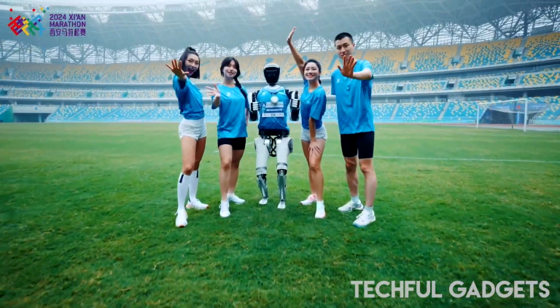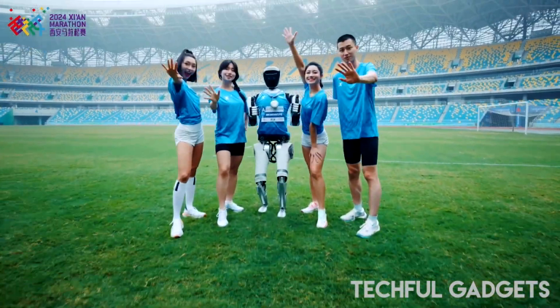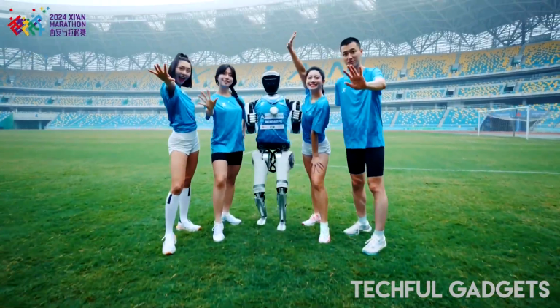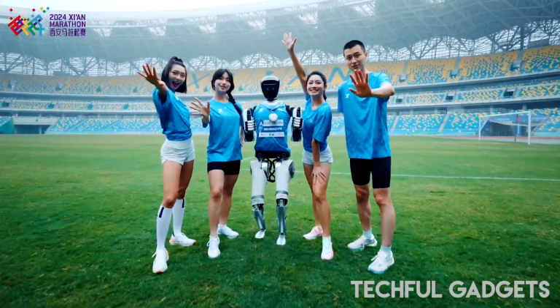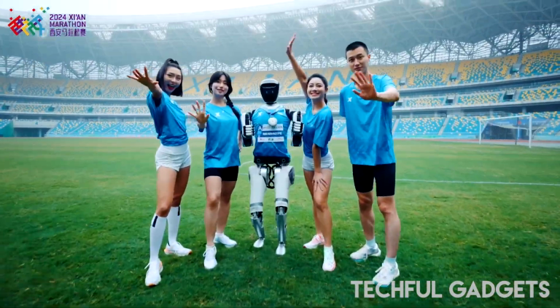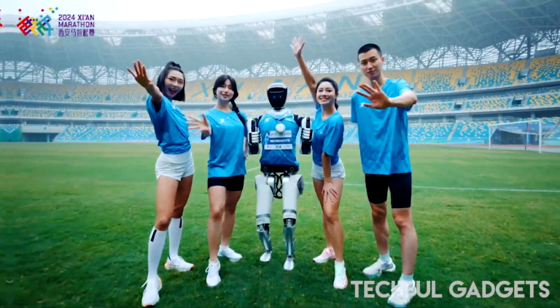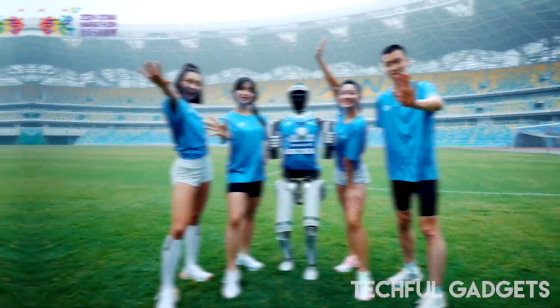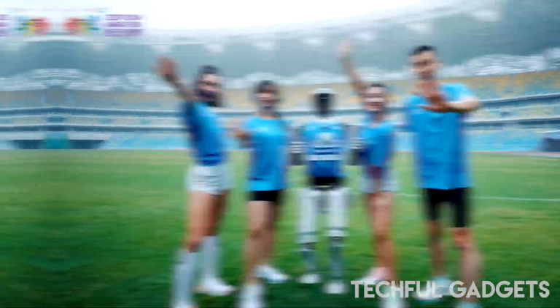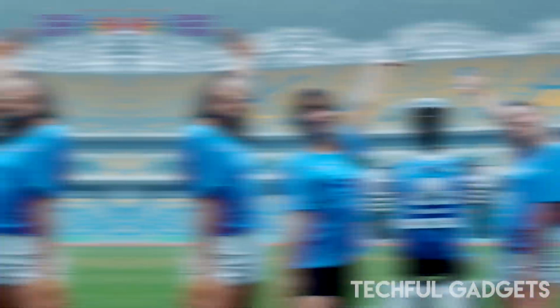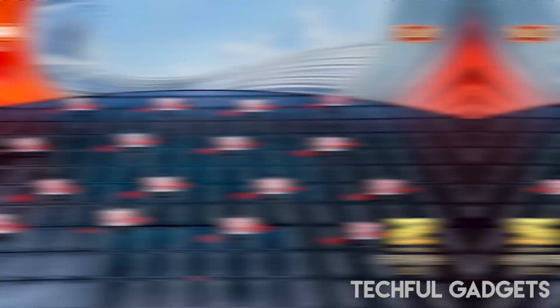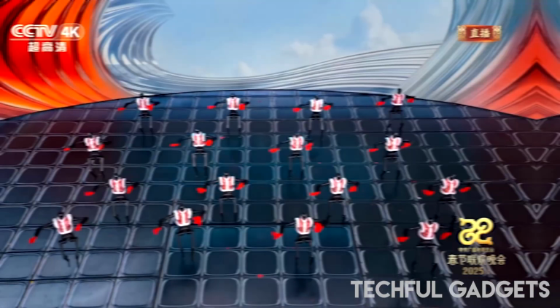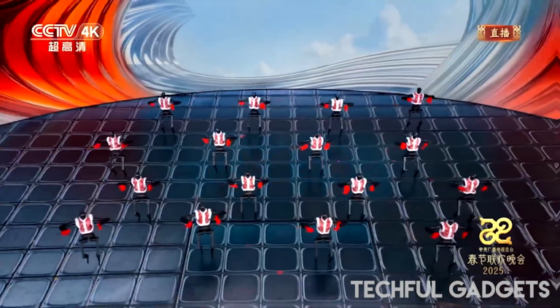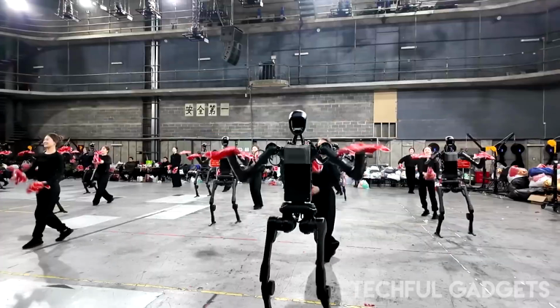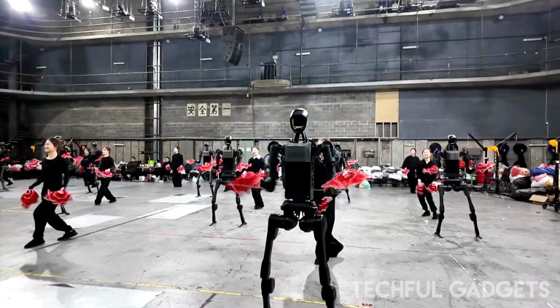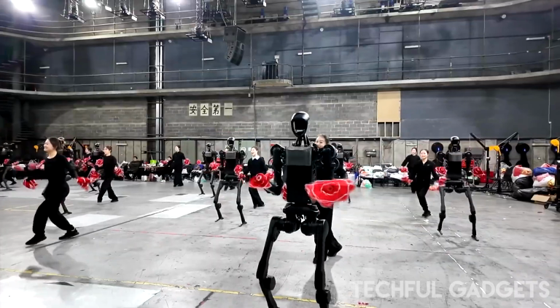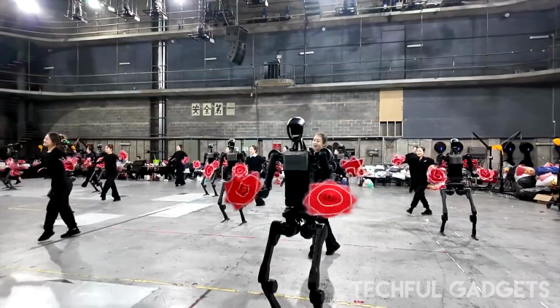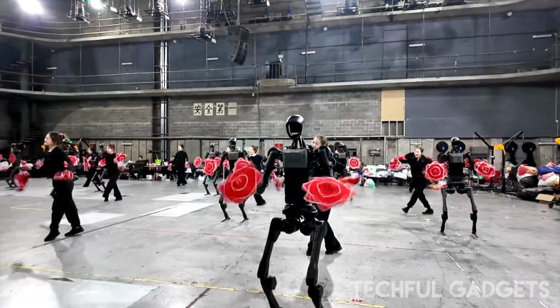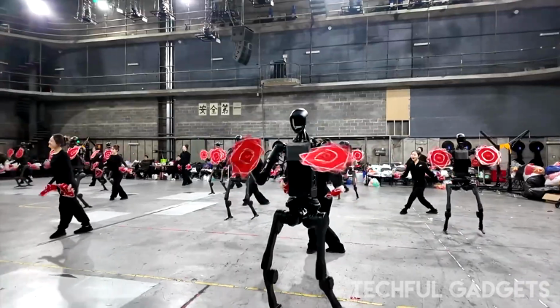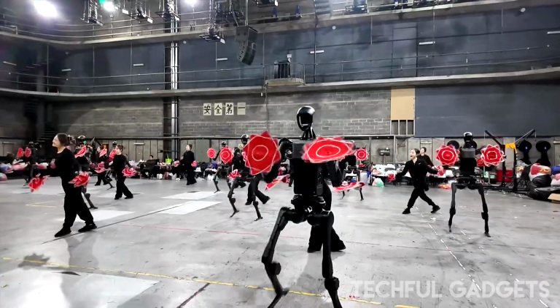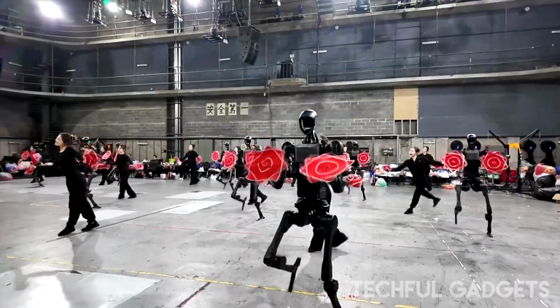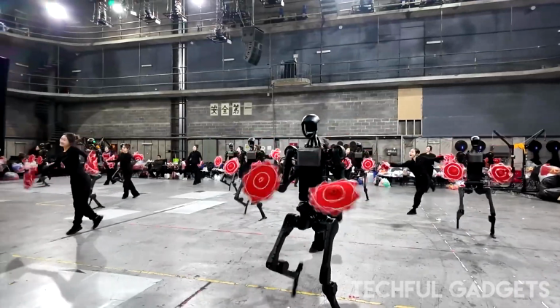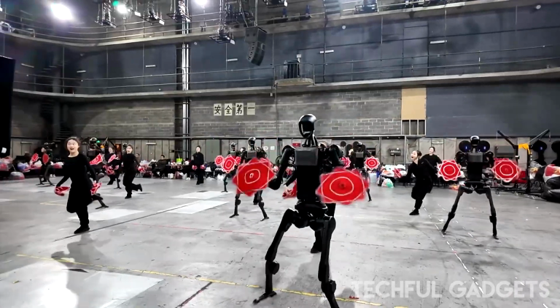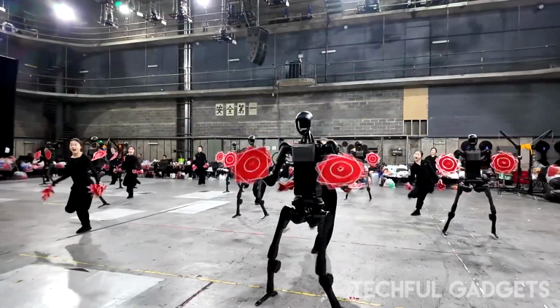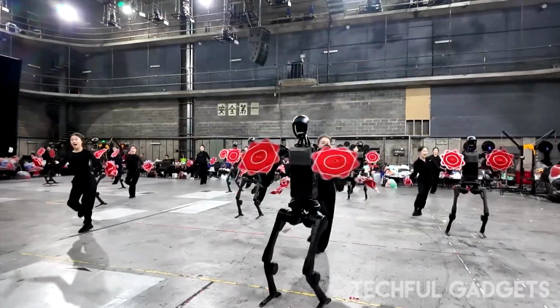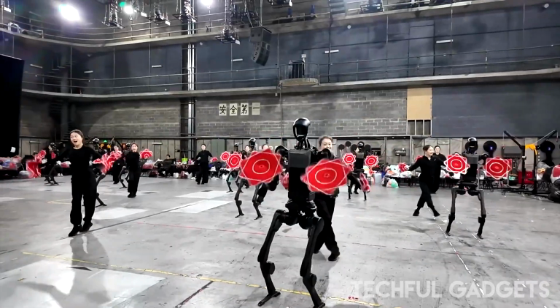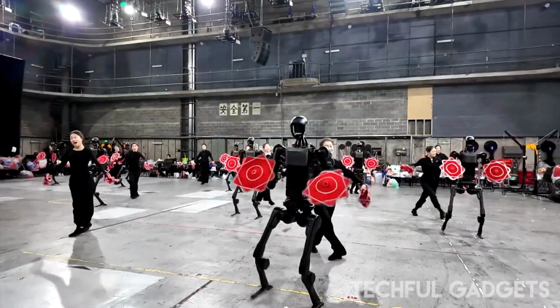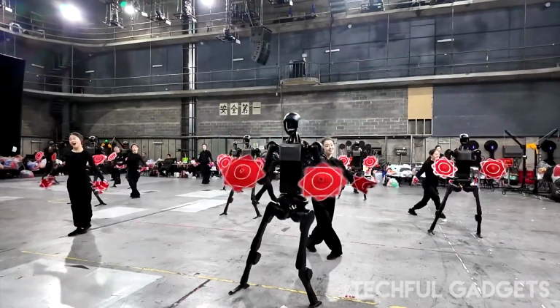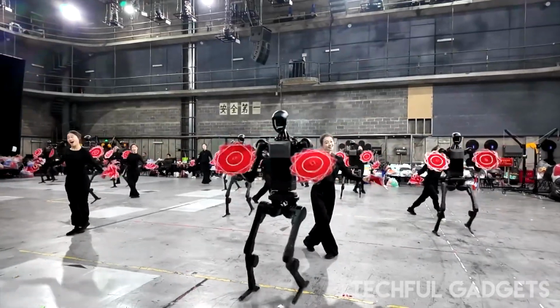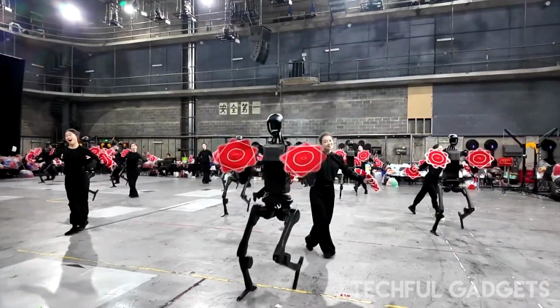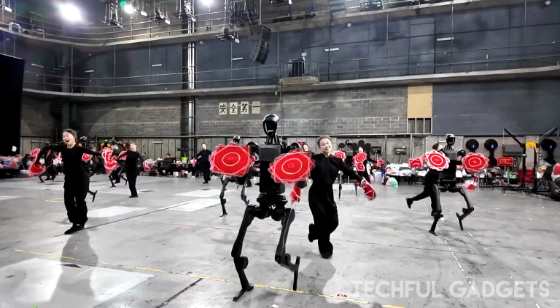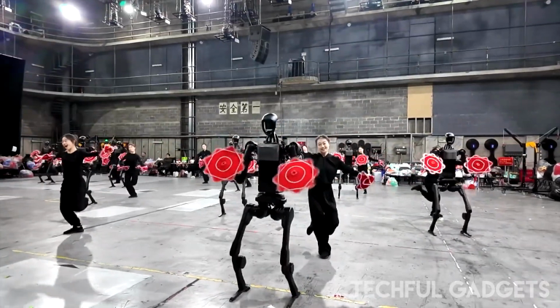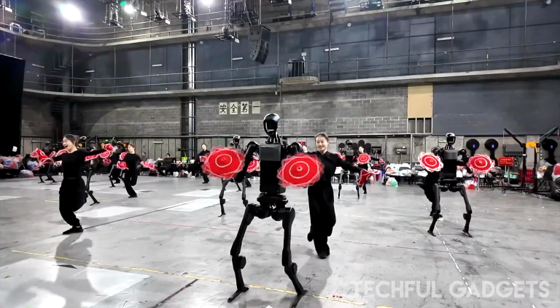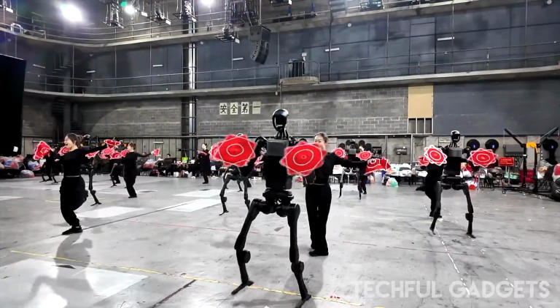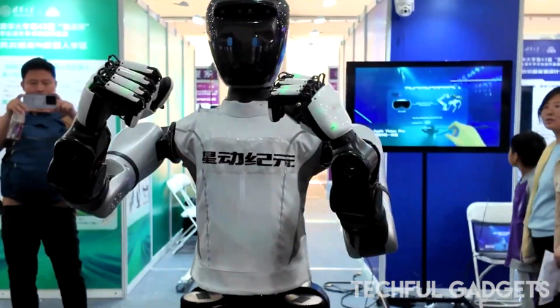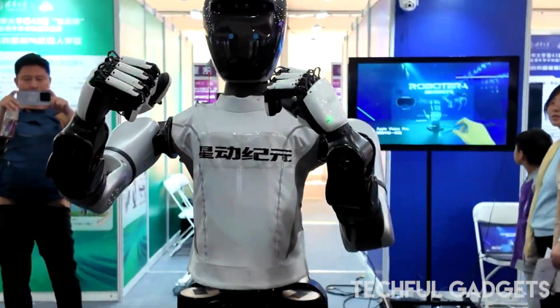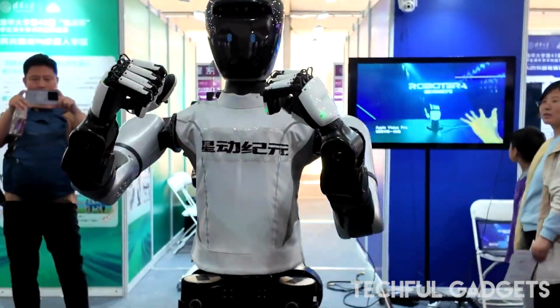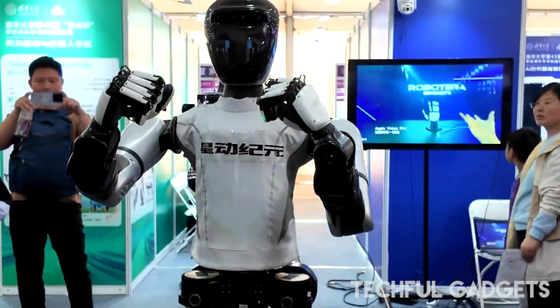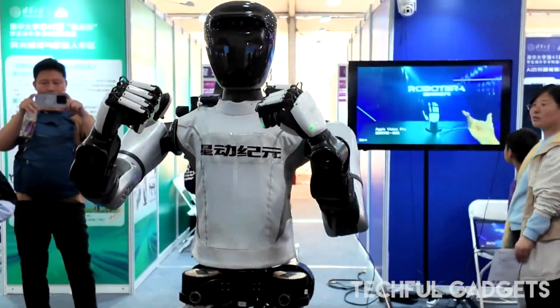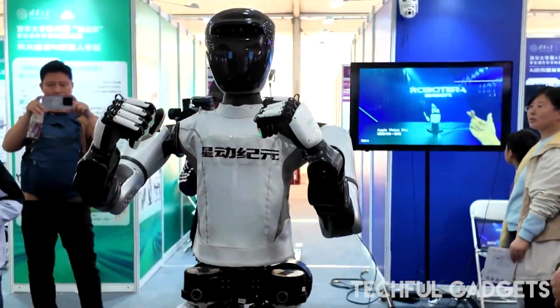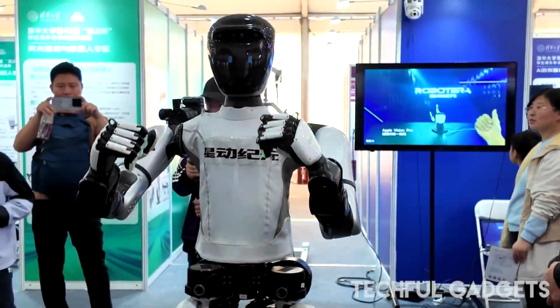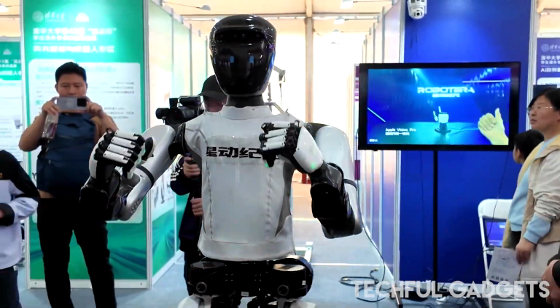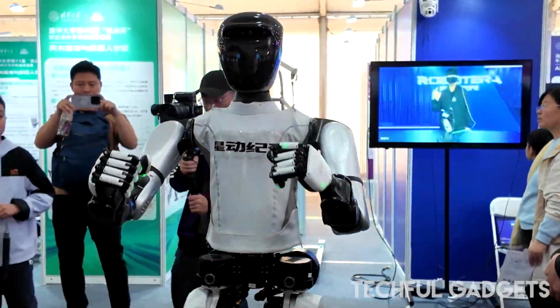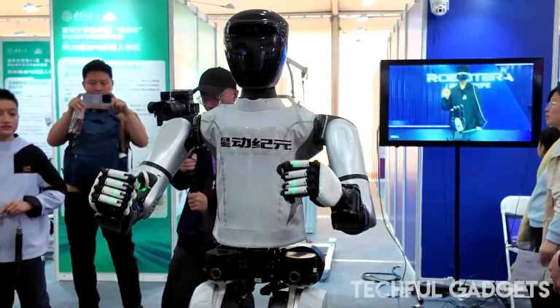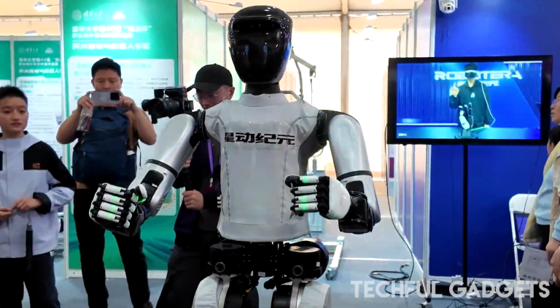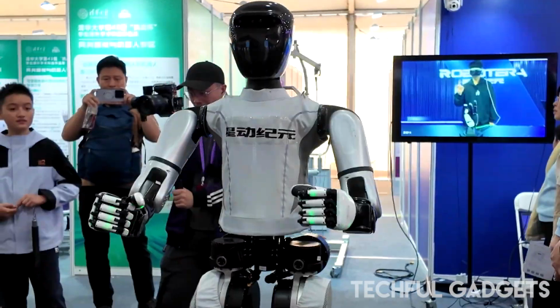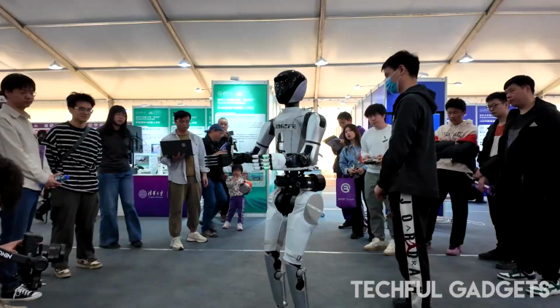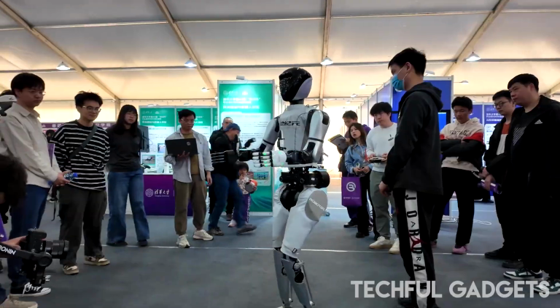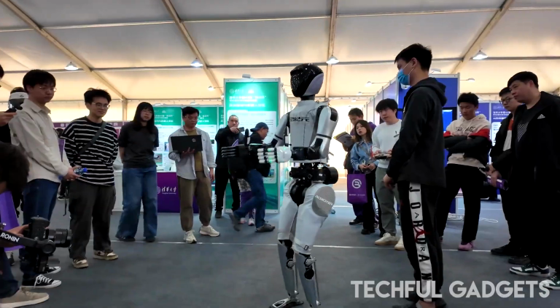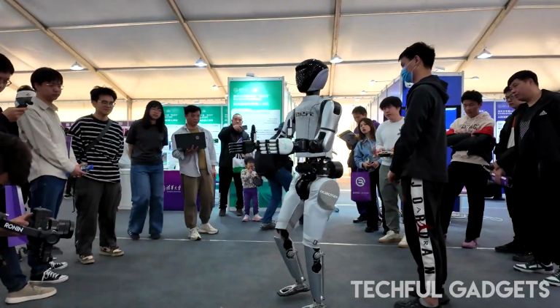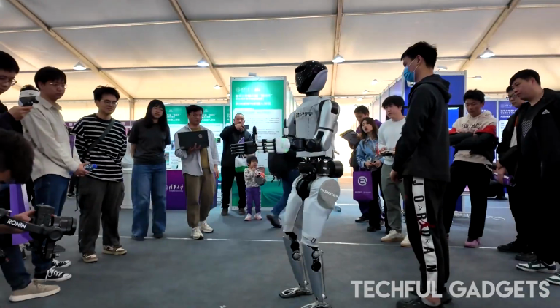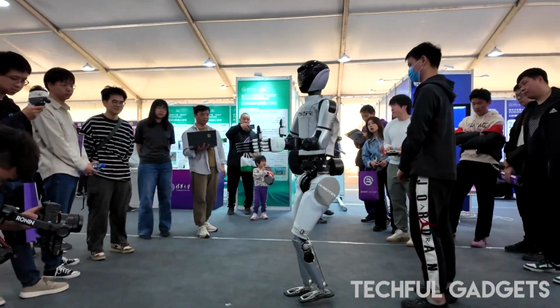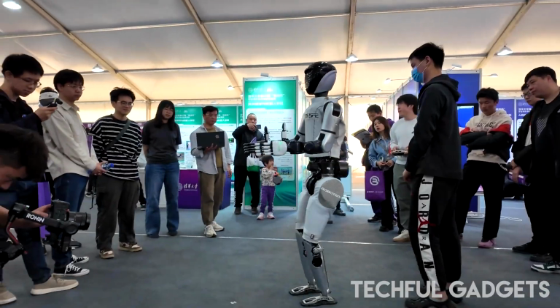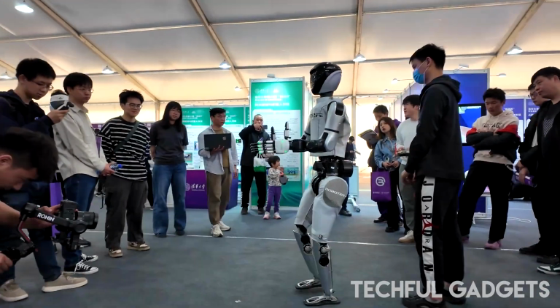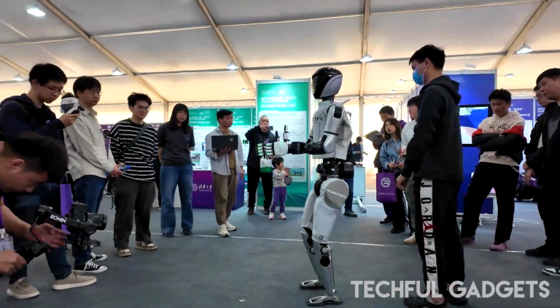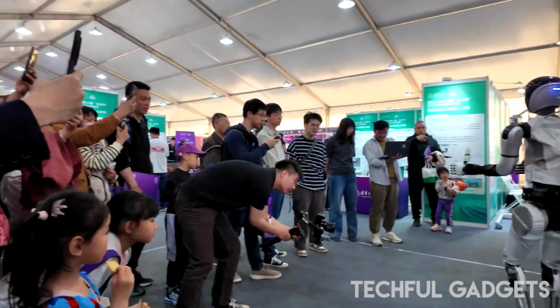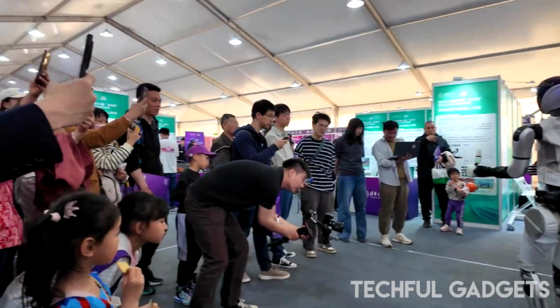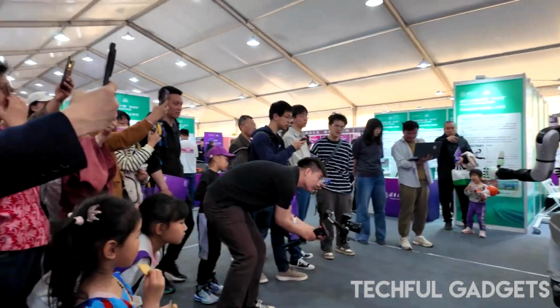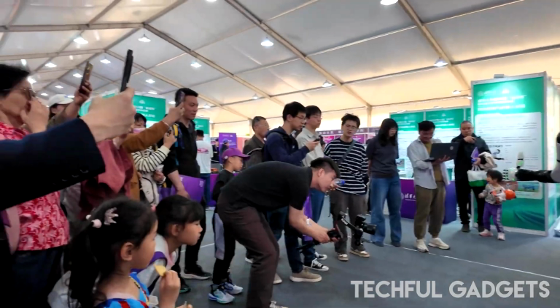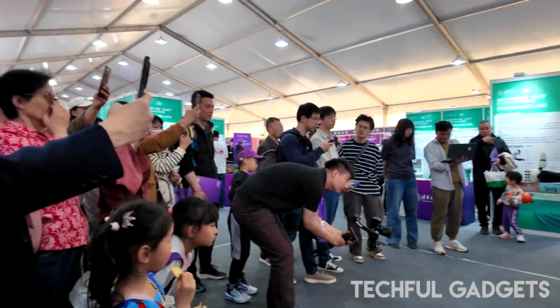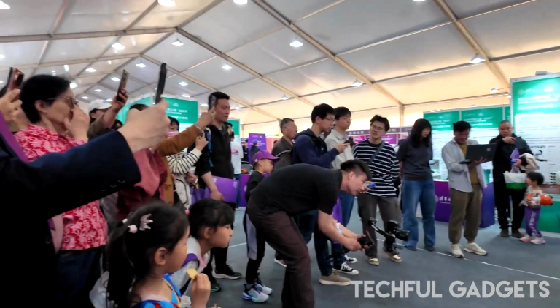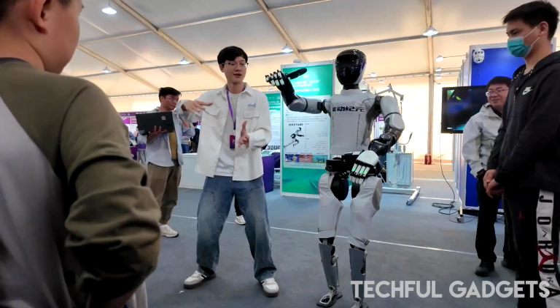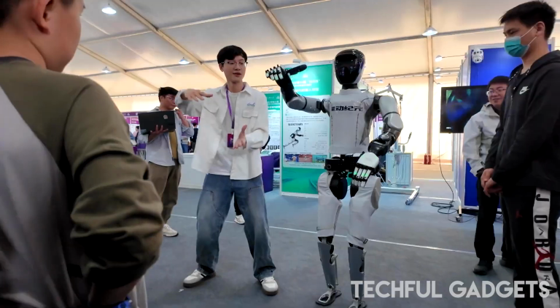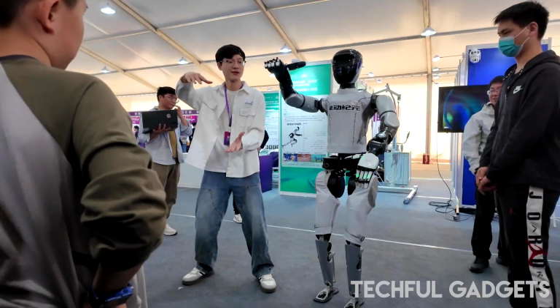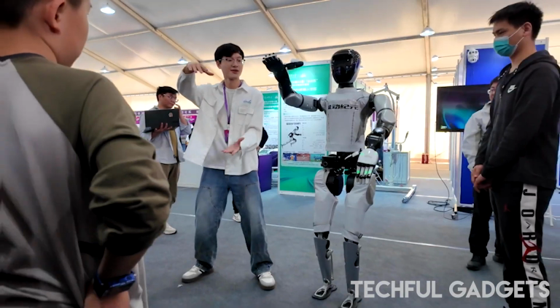Built for sport. Priced for consumers. This humanoid isn't science fiction. It's shipping soon.